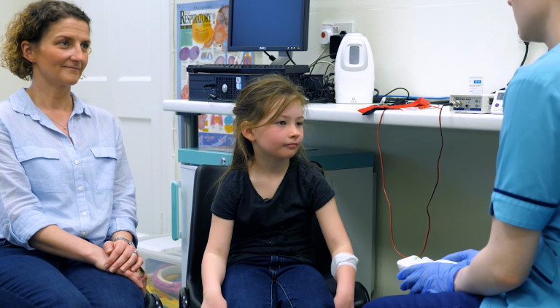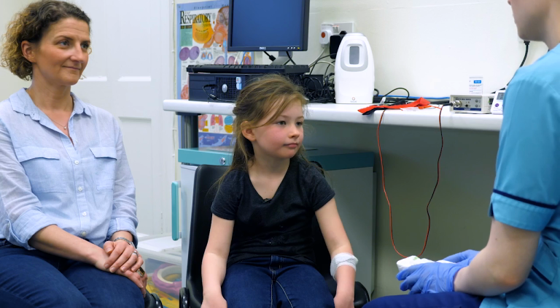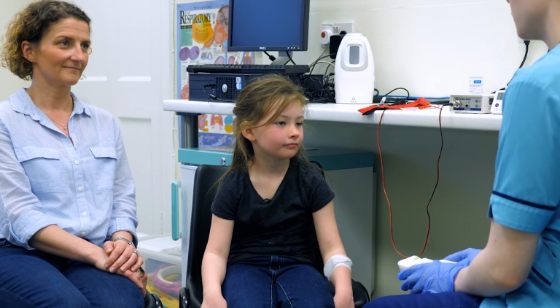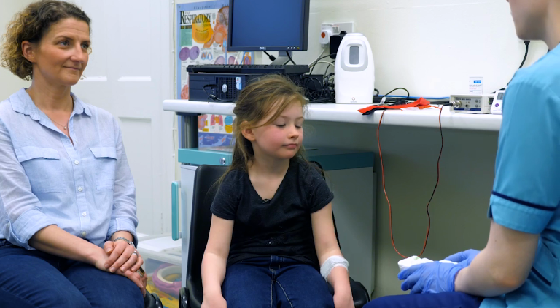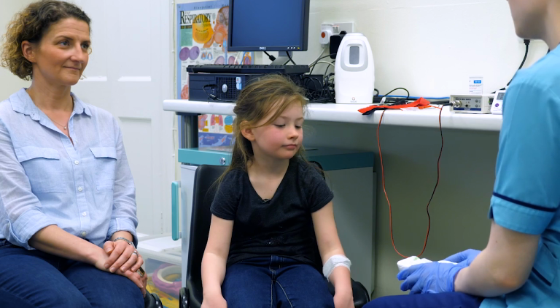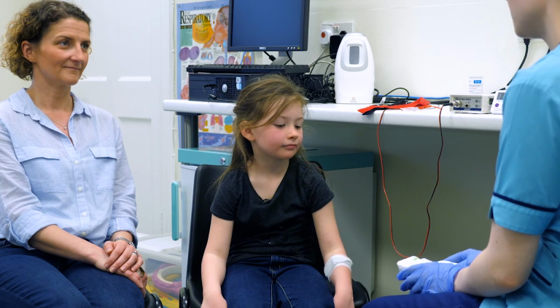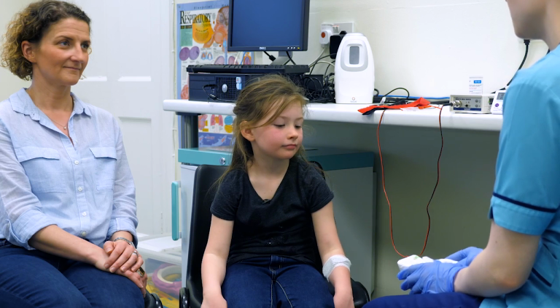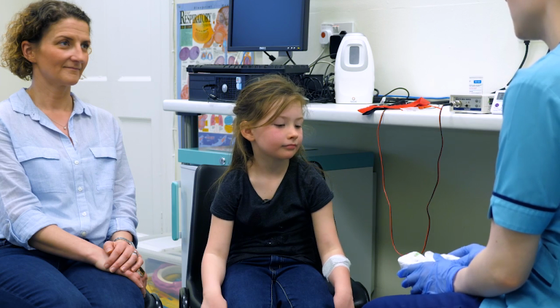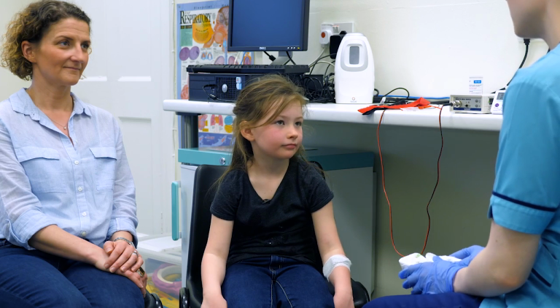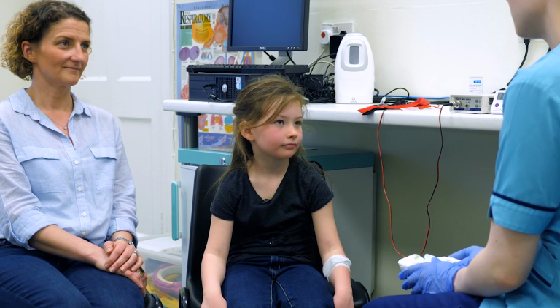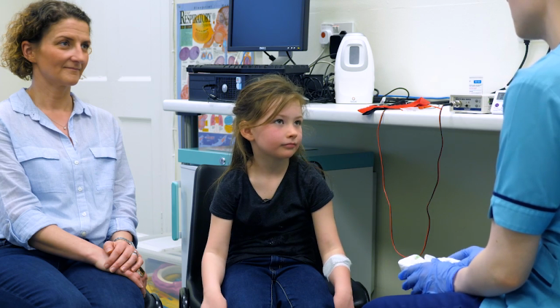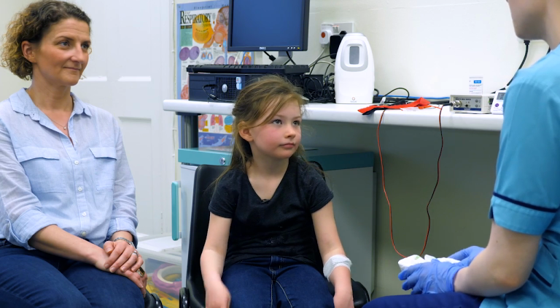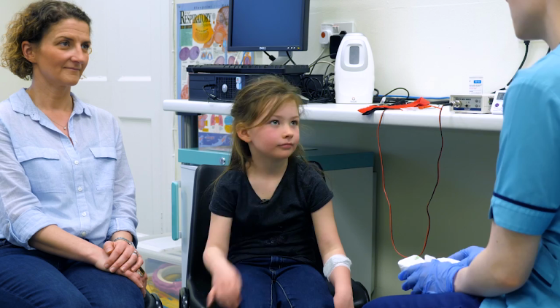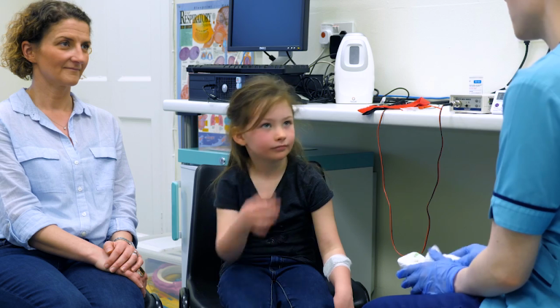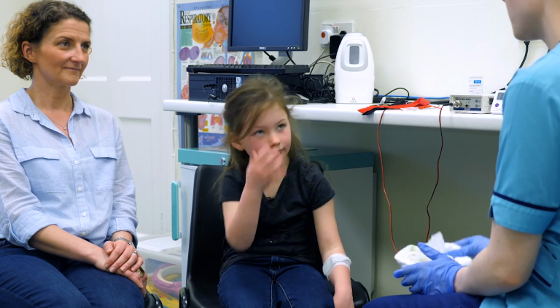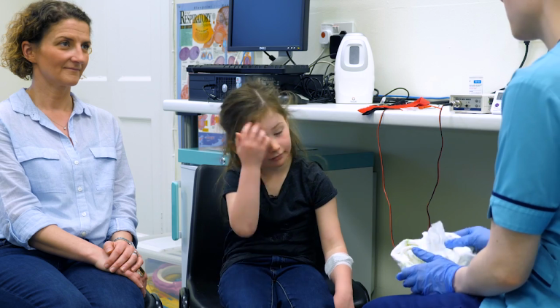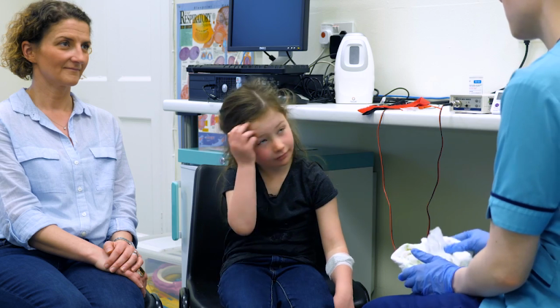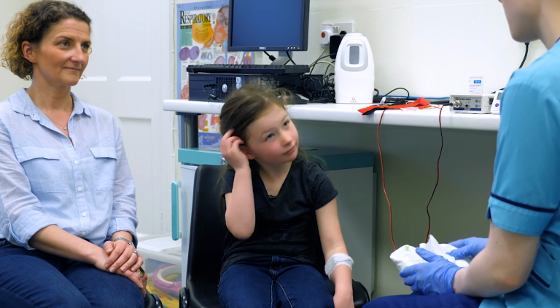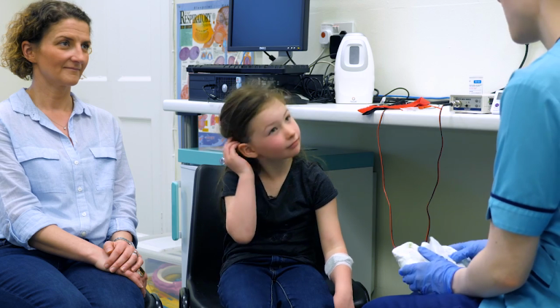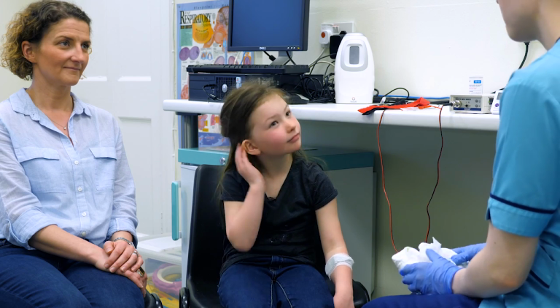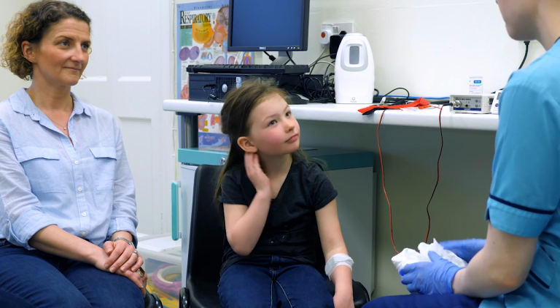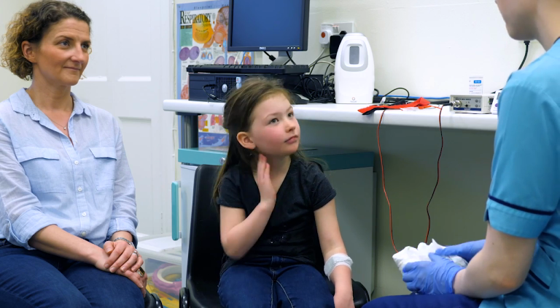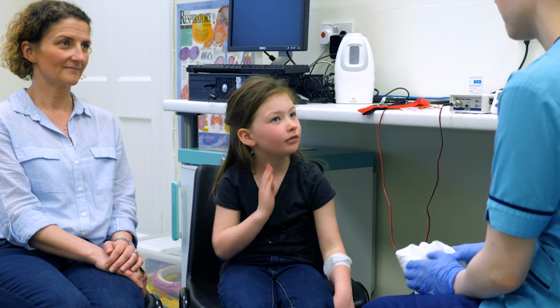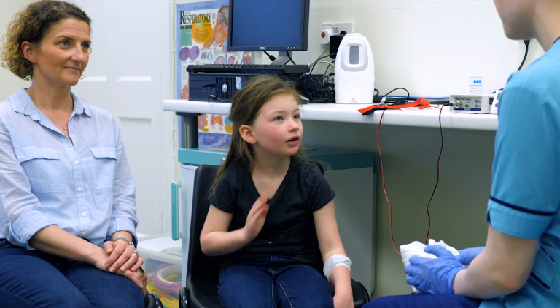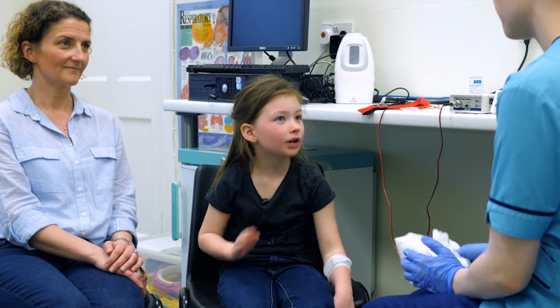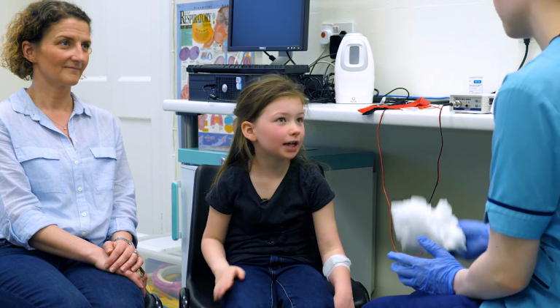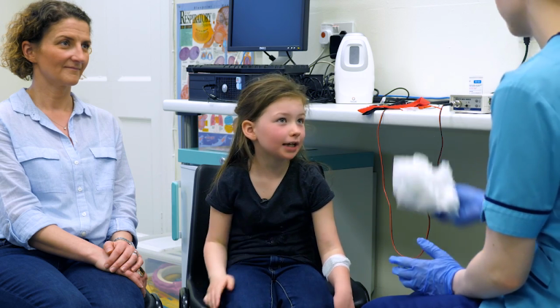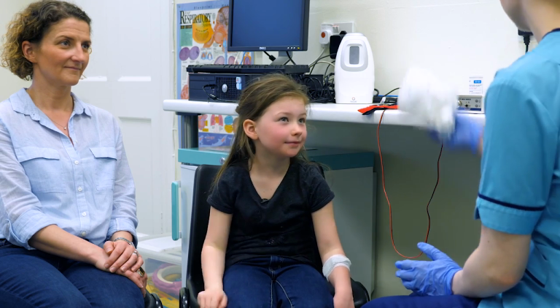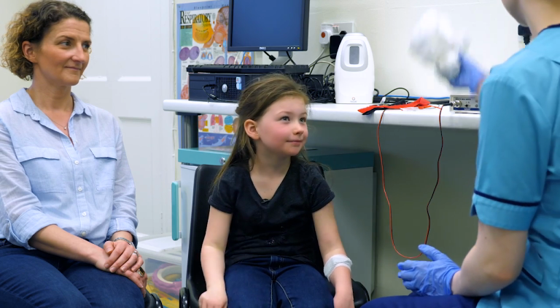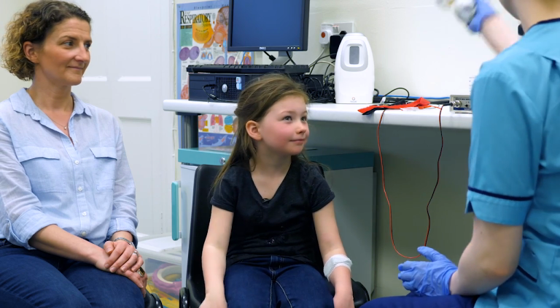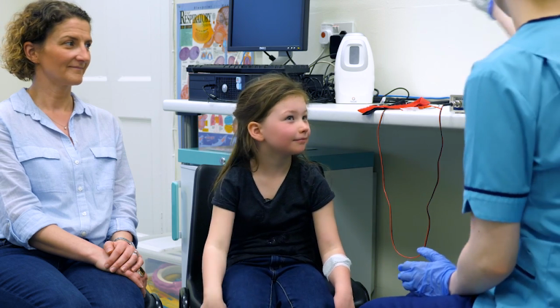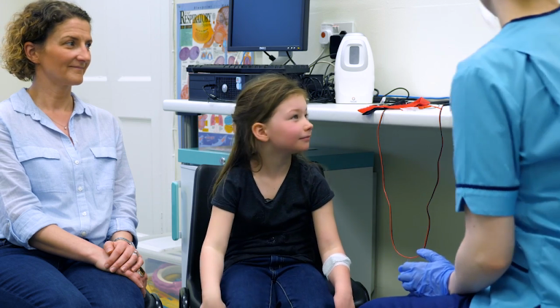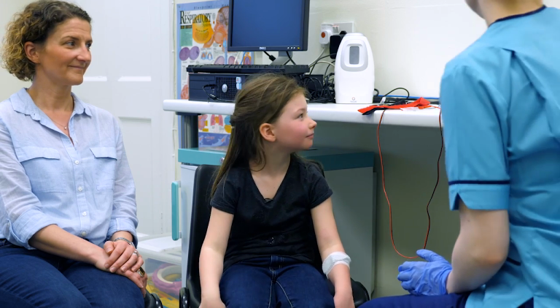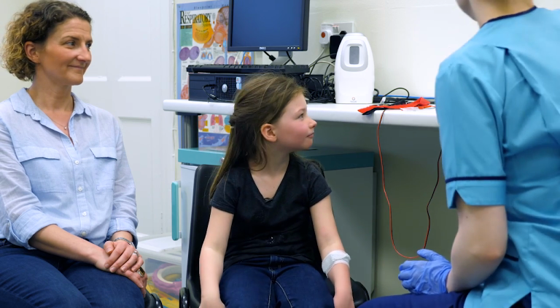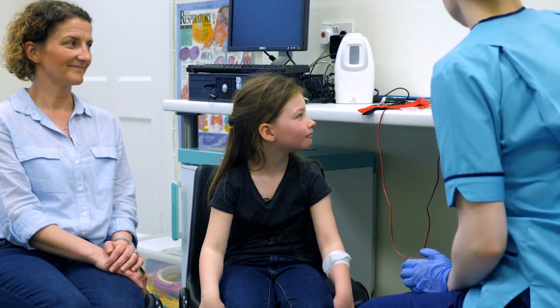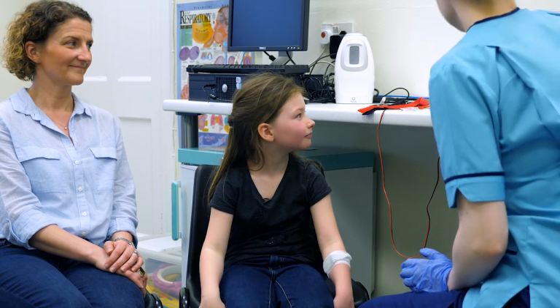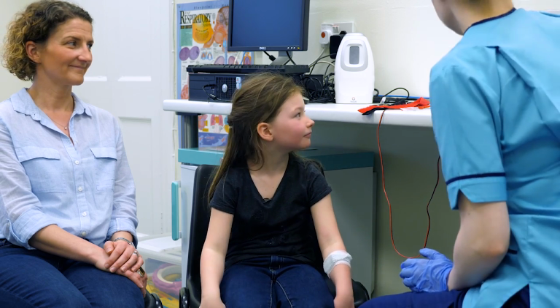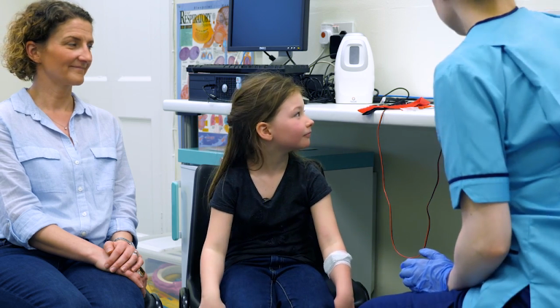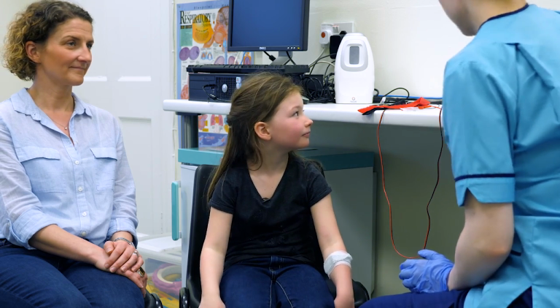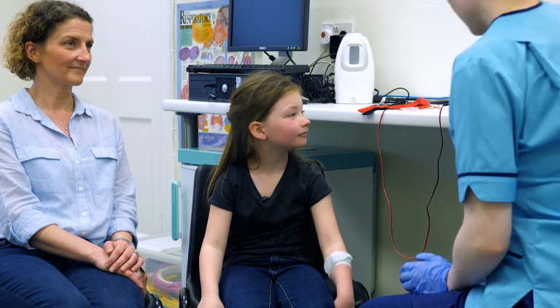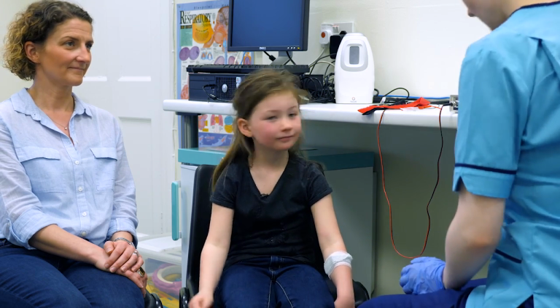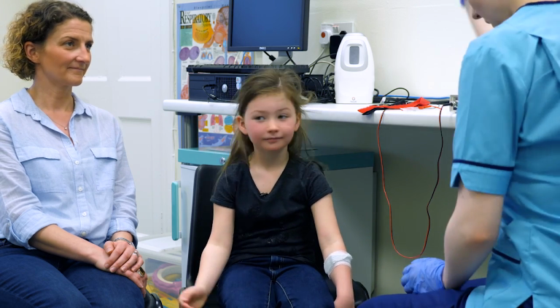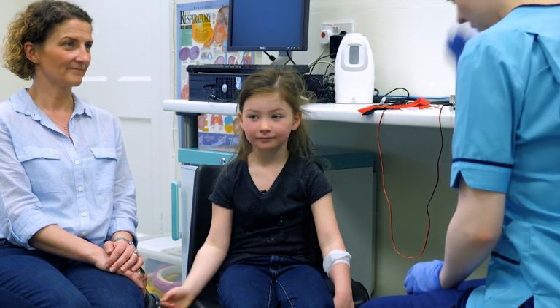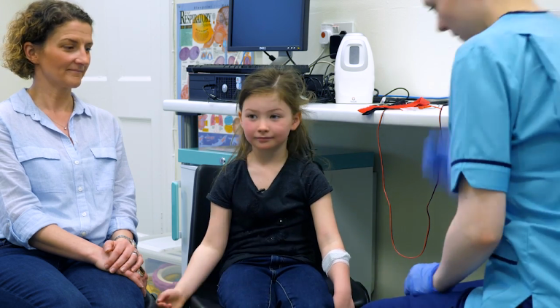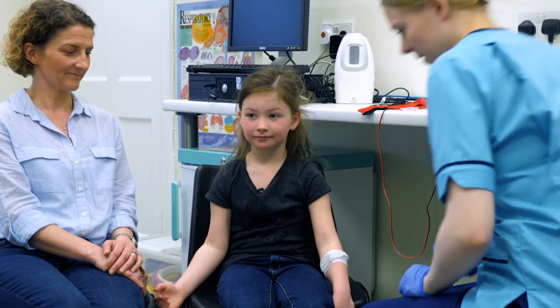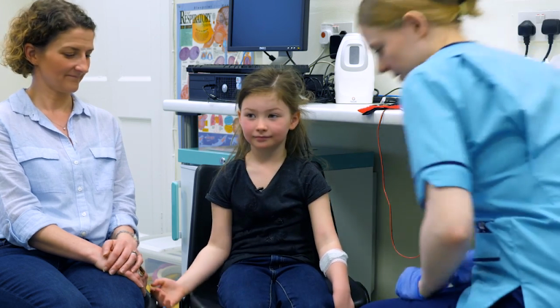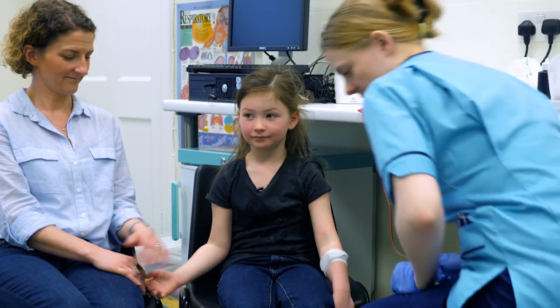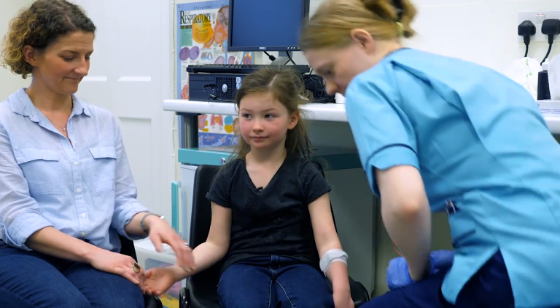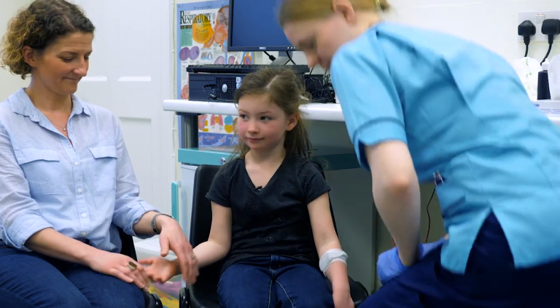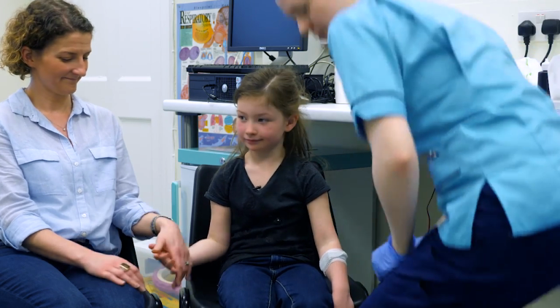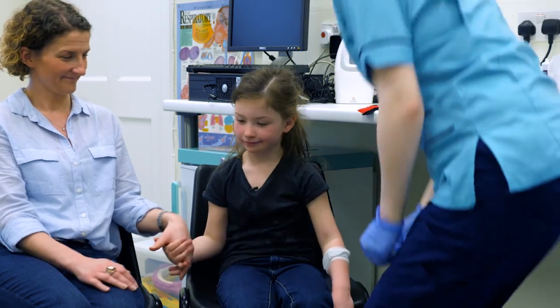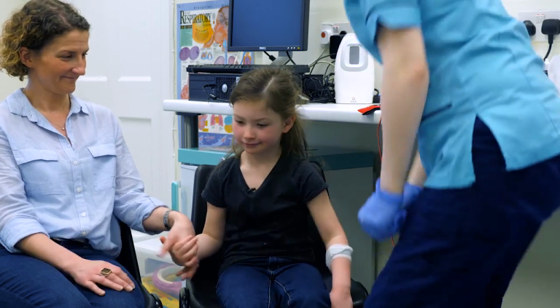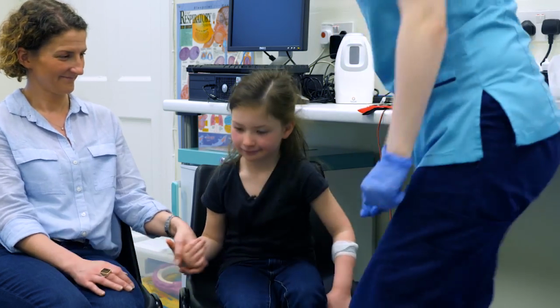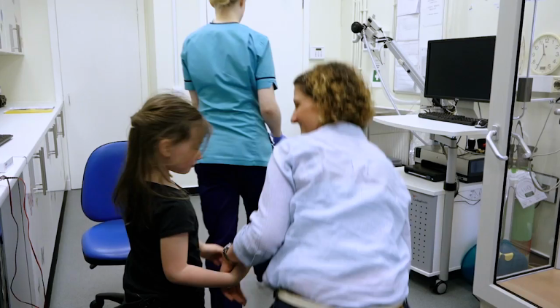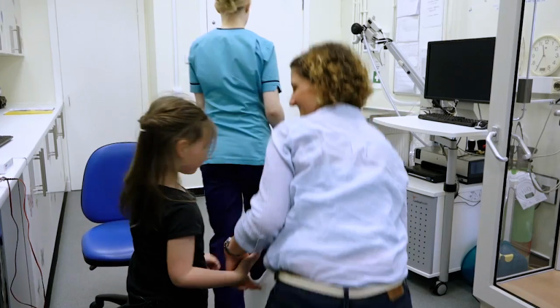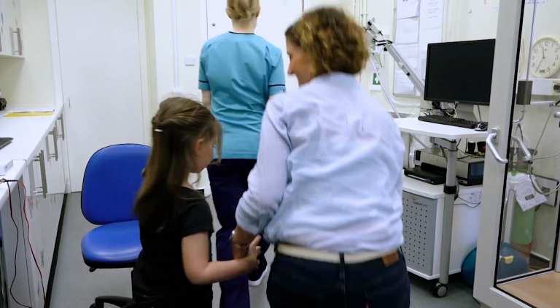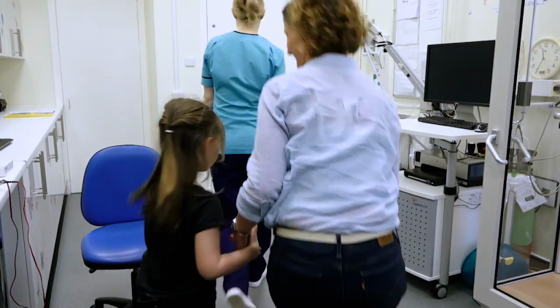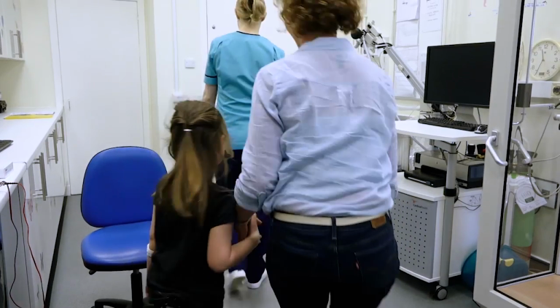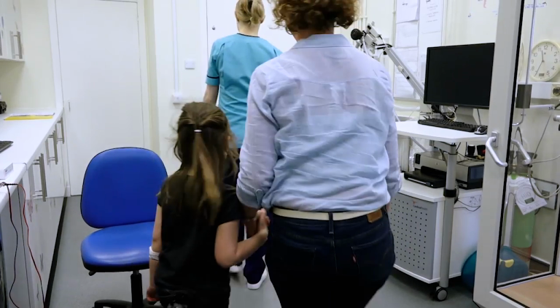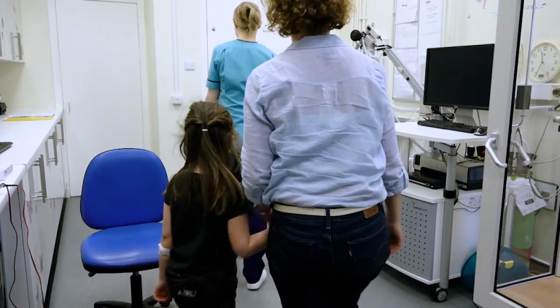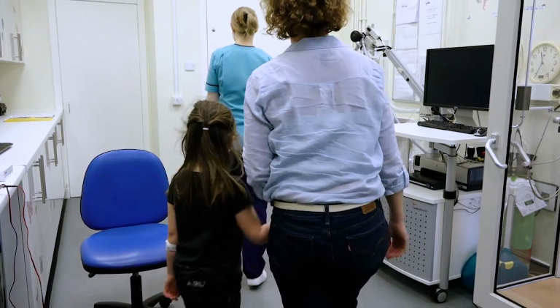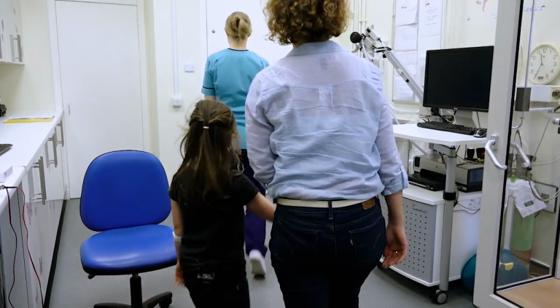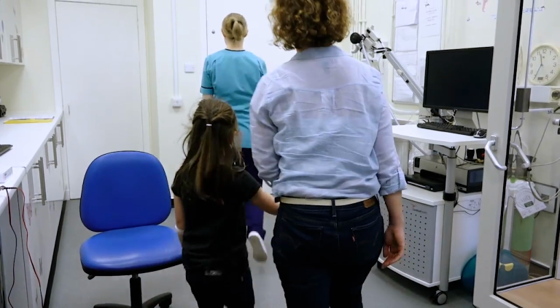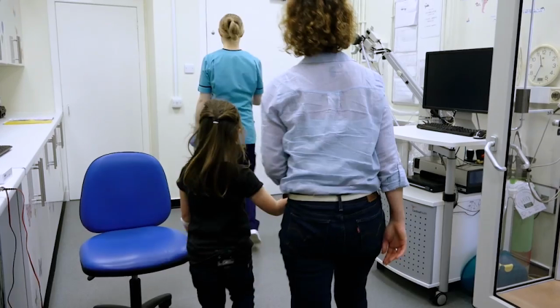Shall we go out to the waiting room and you can wait with Mum? Okay. Right, let's go. This way.